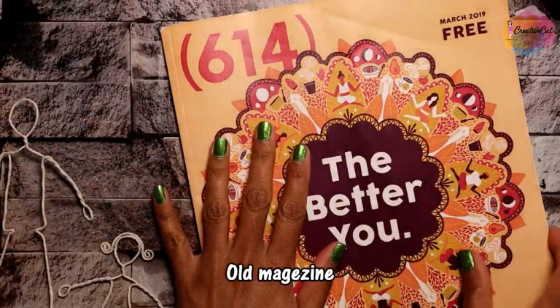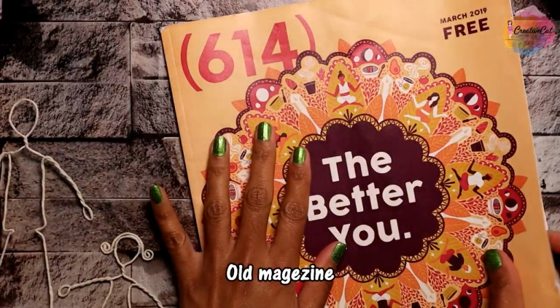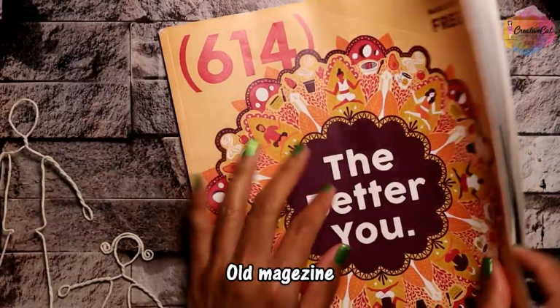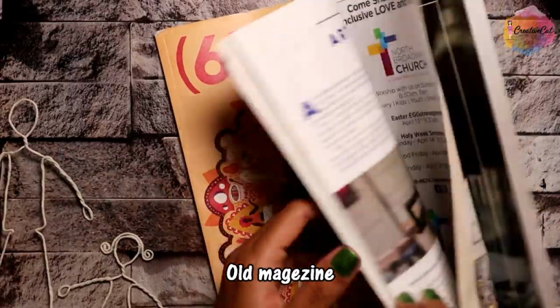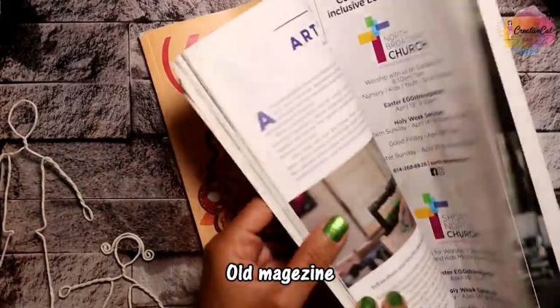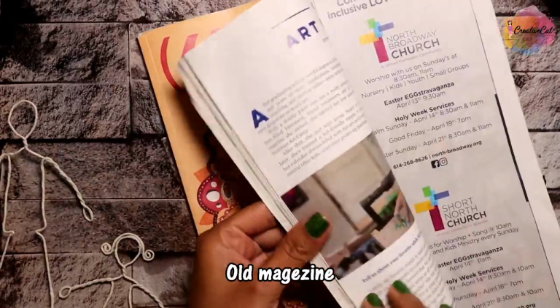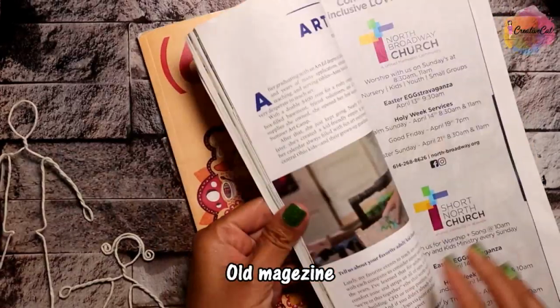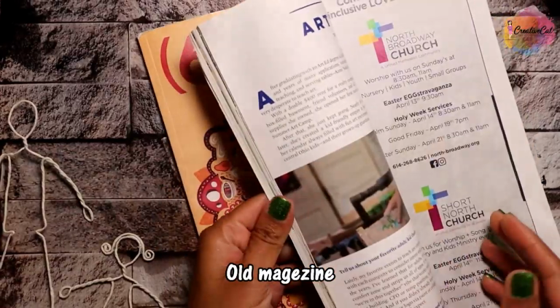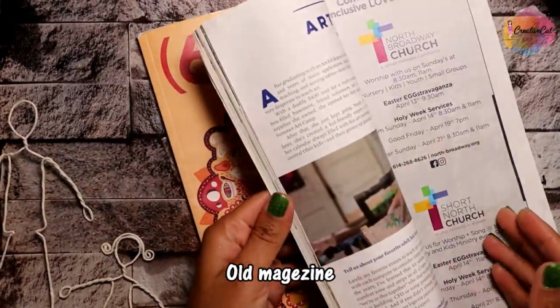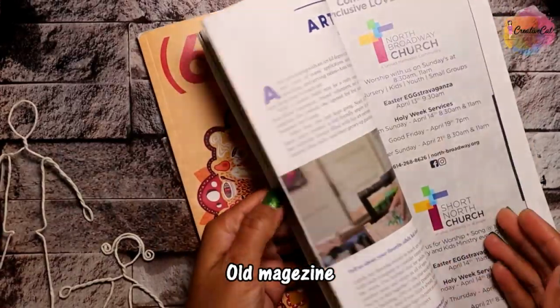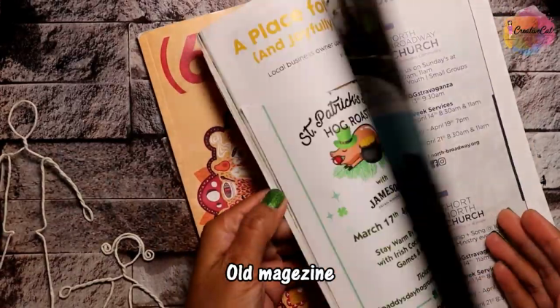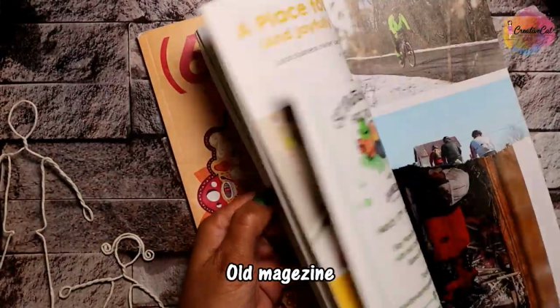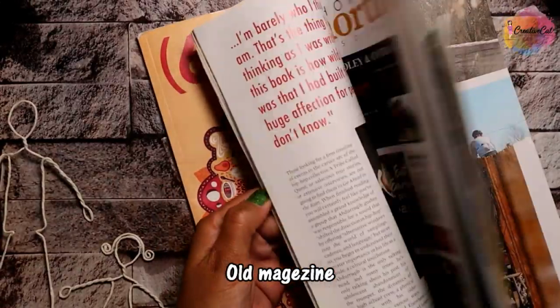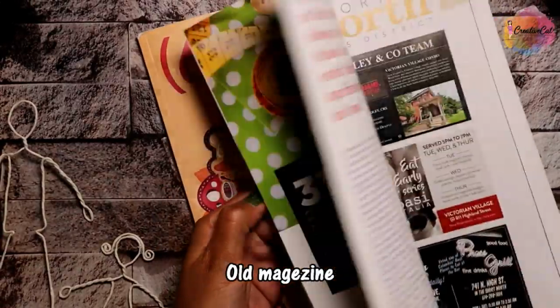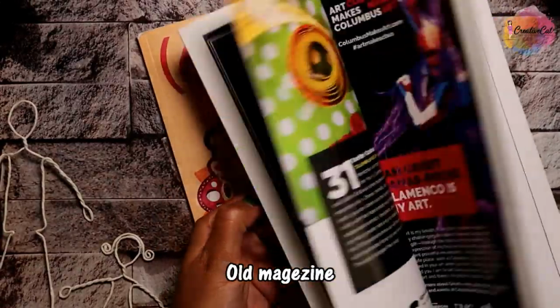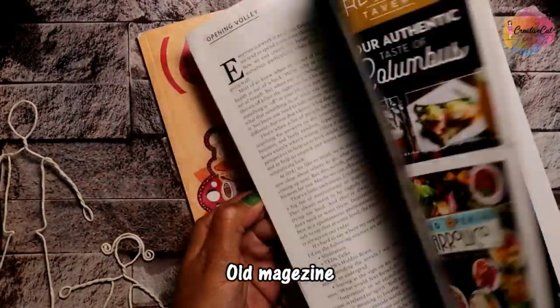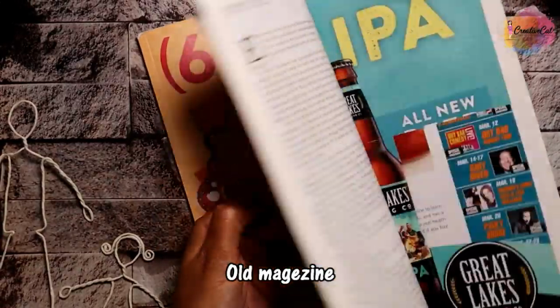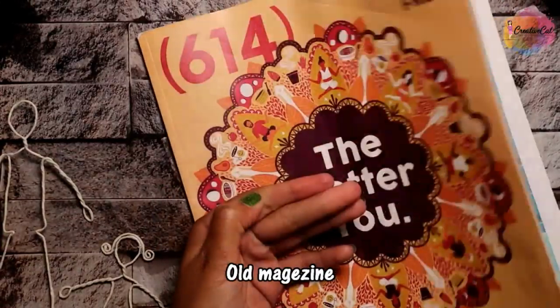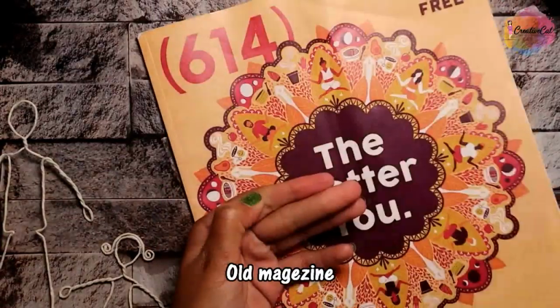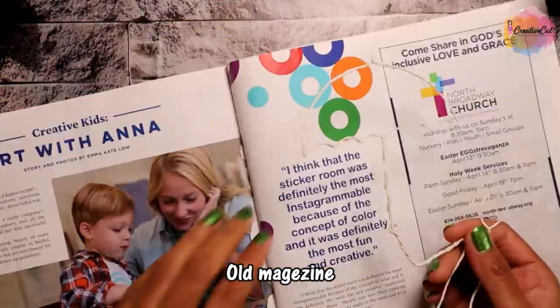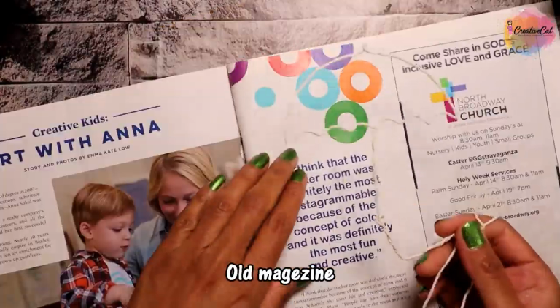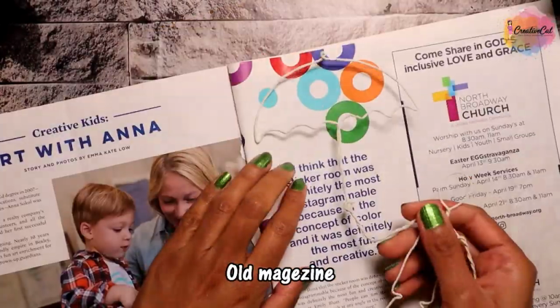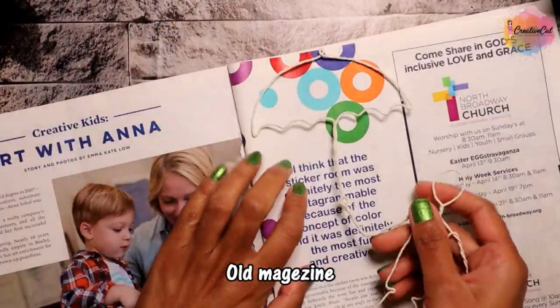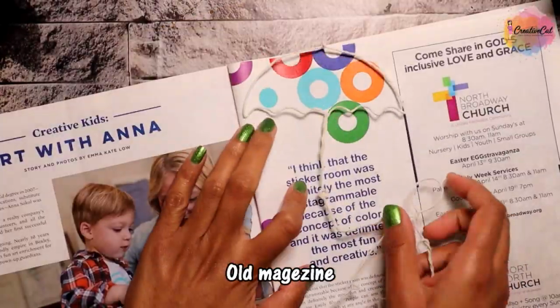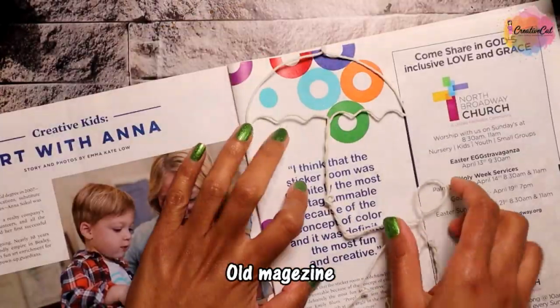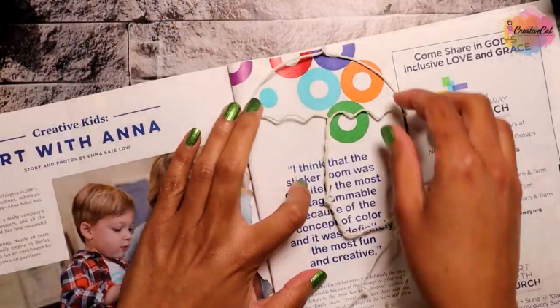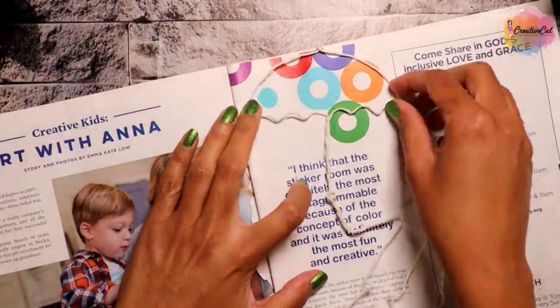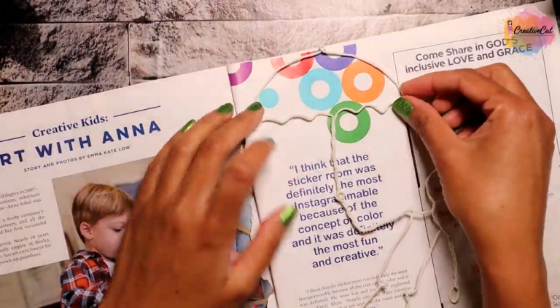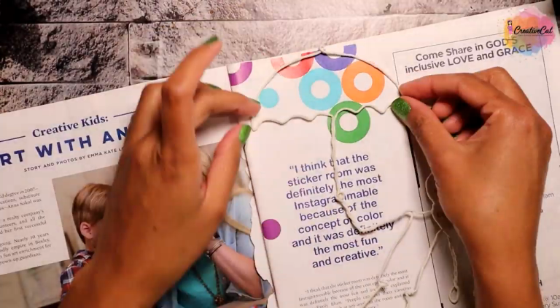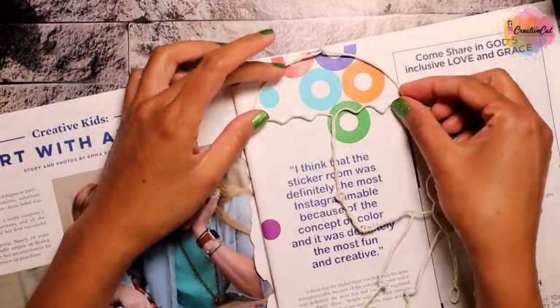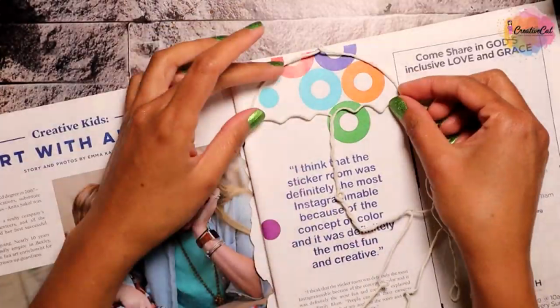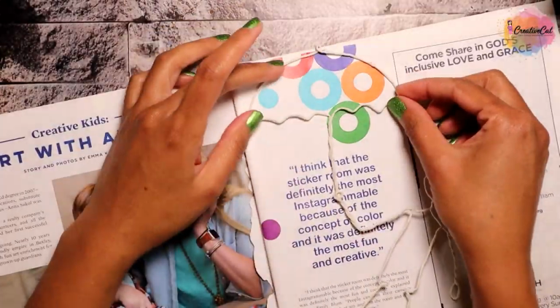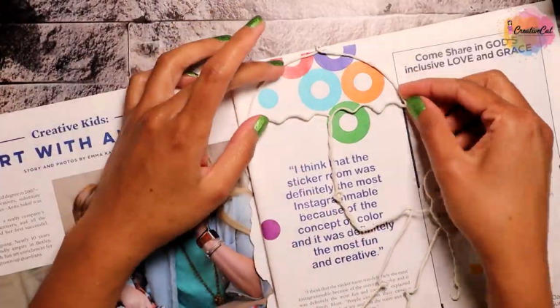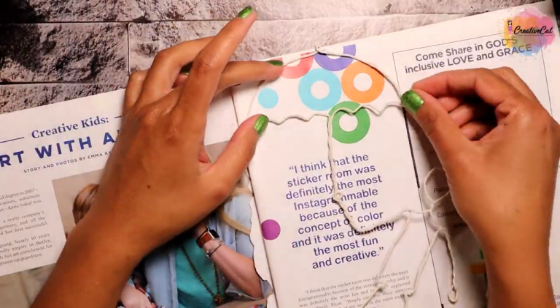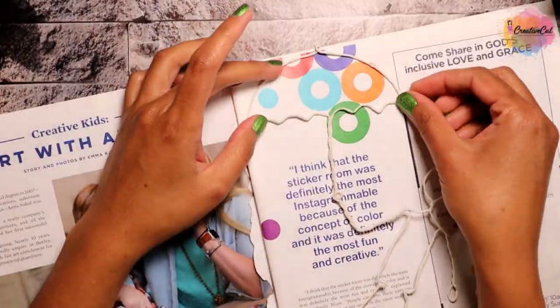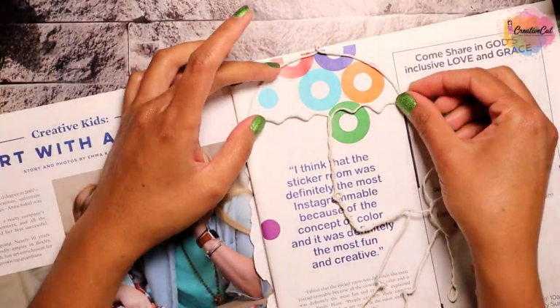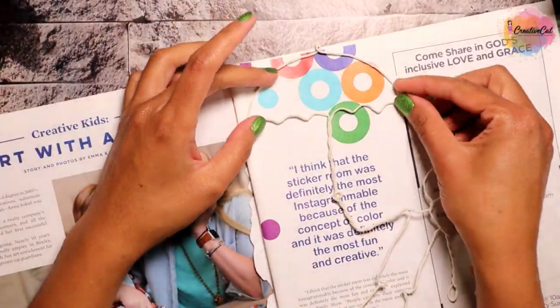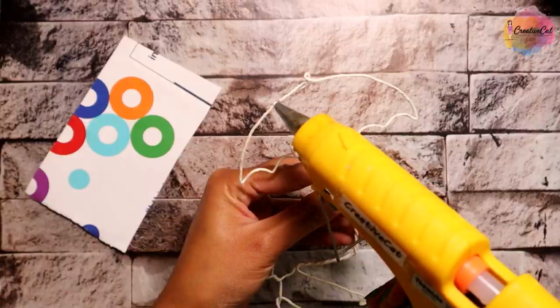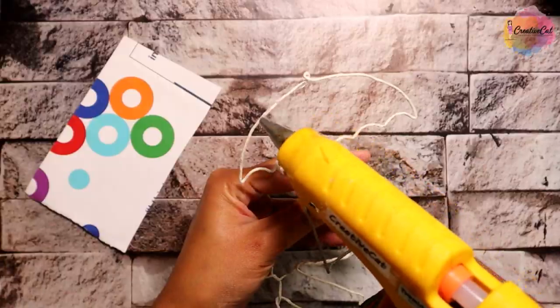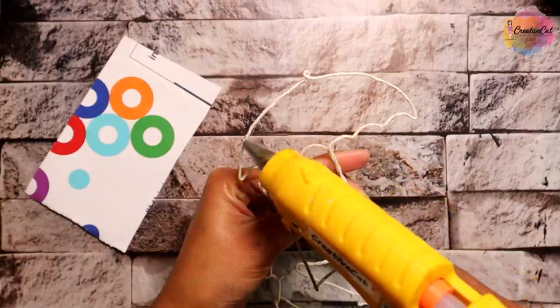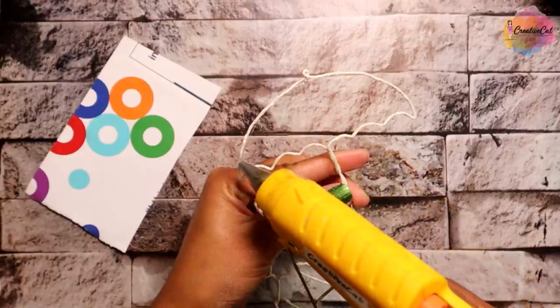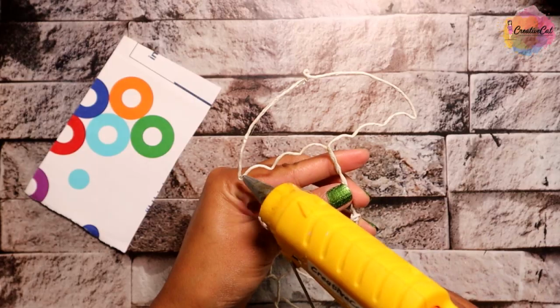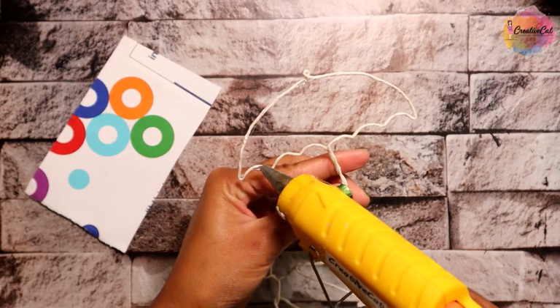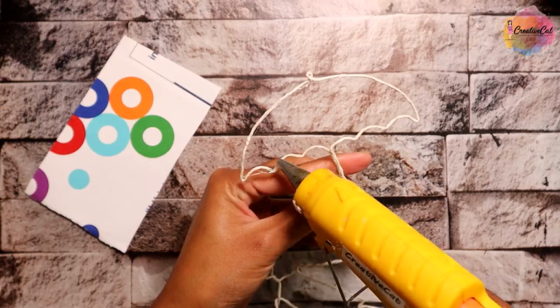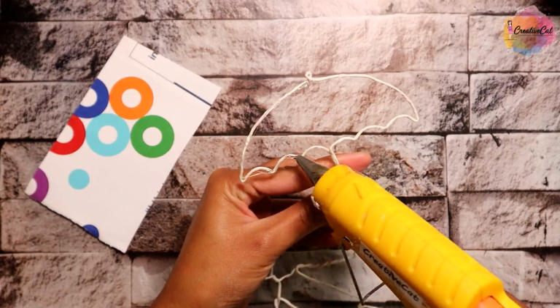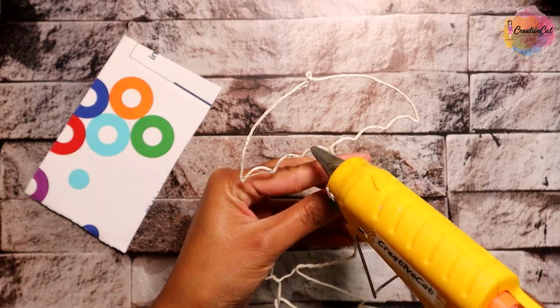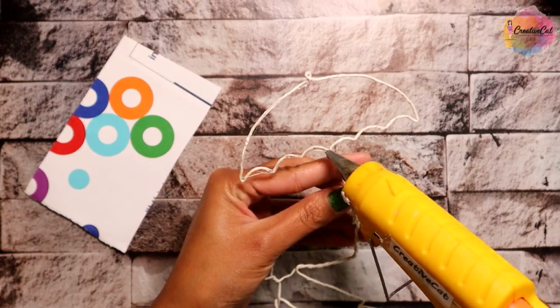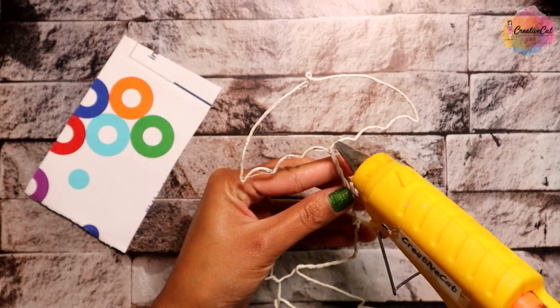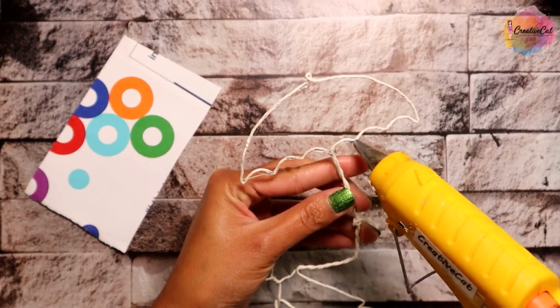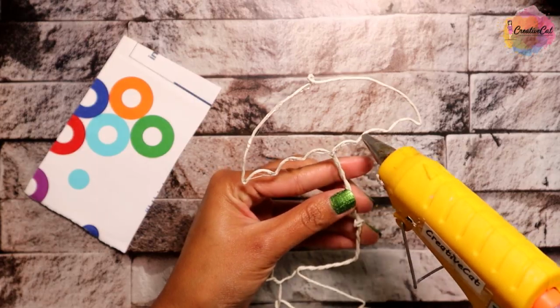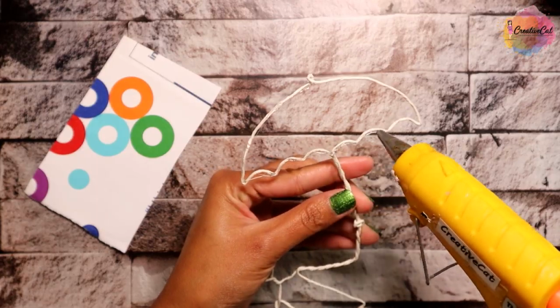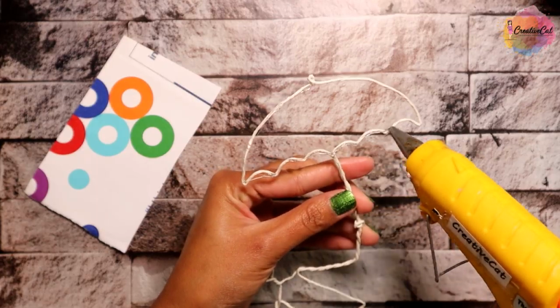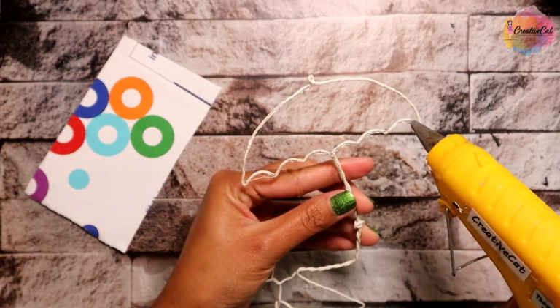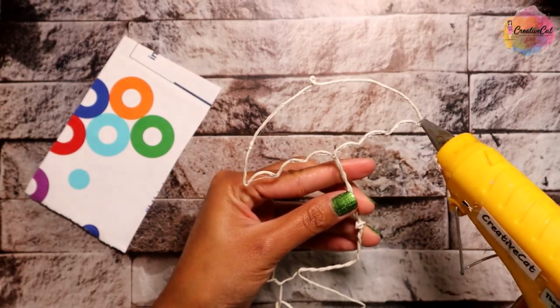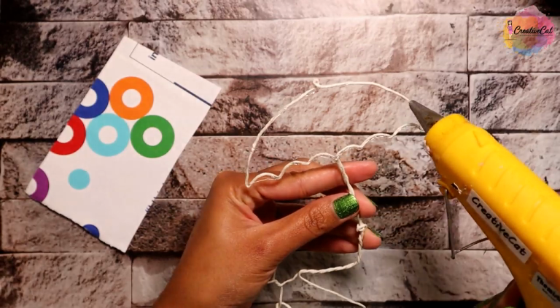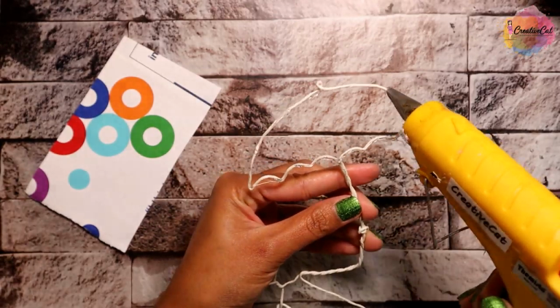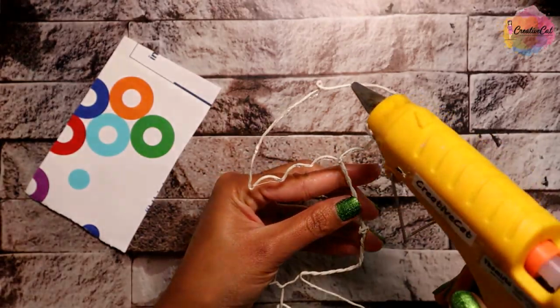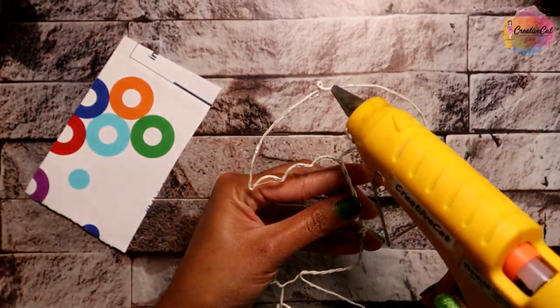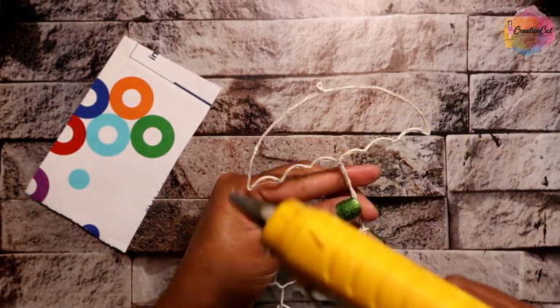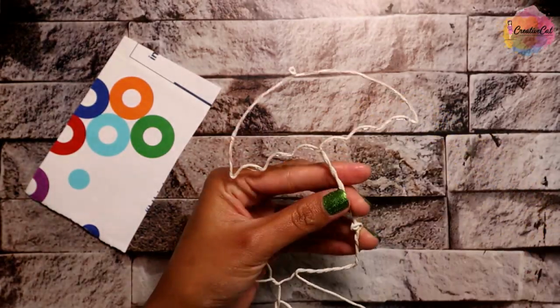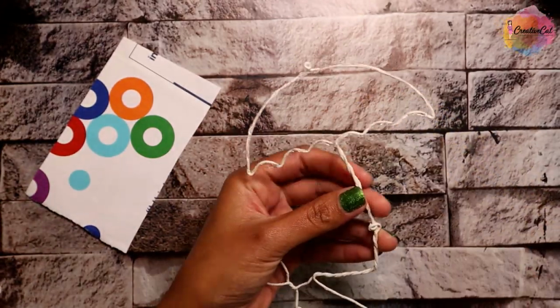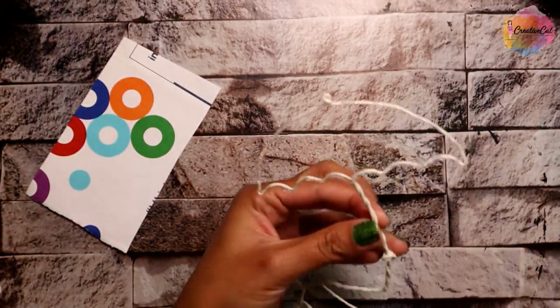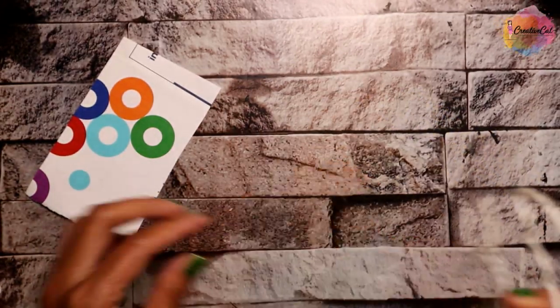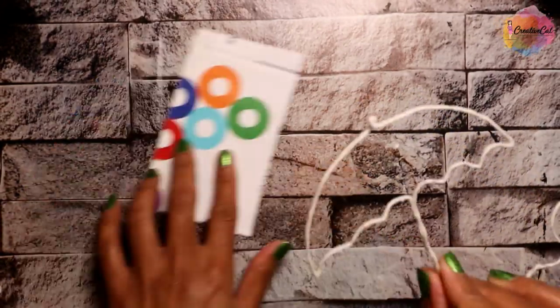Now grab an old magazine. Find some pages with nice print and stick them to the wire structures.